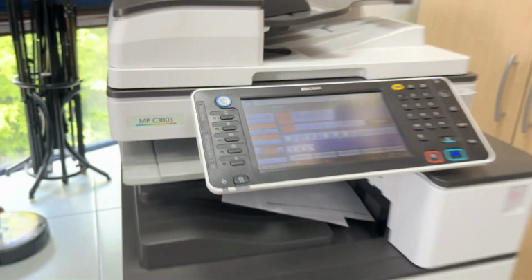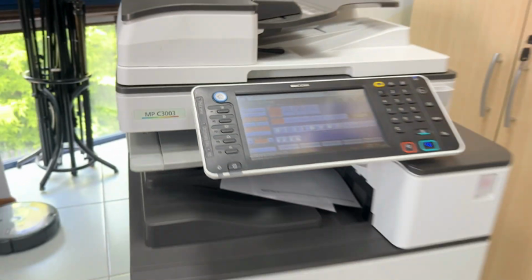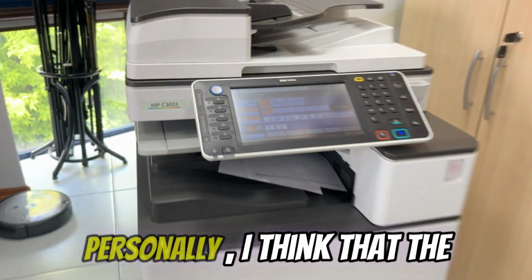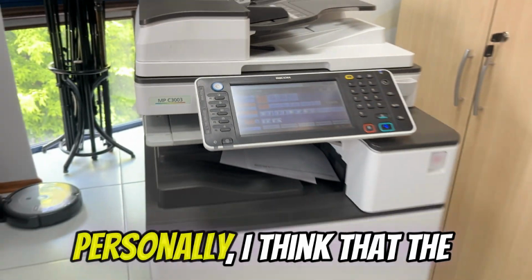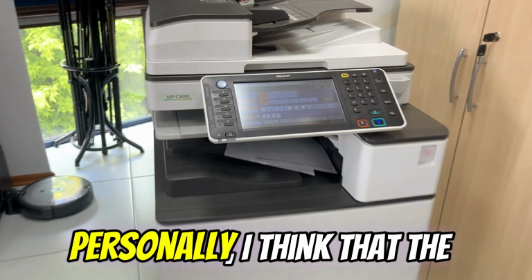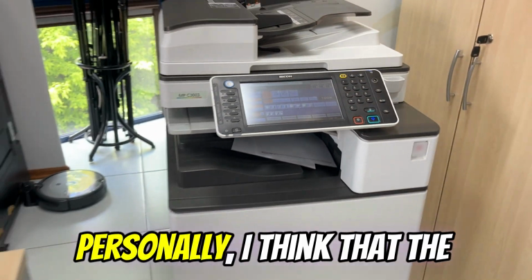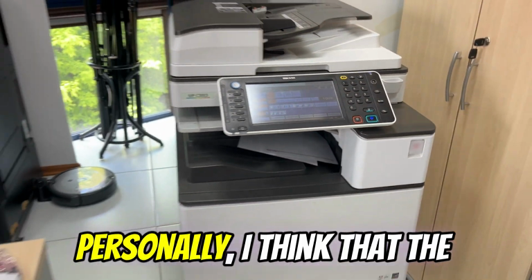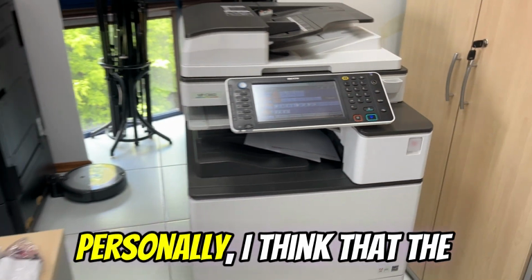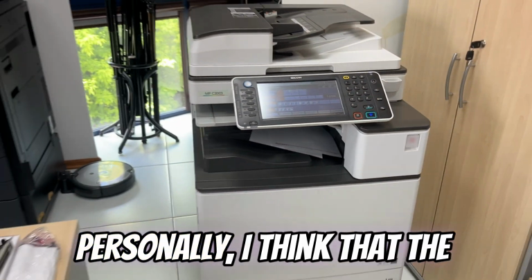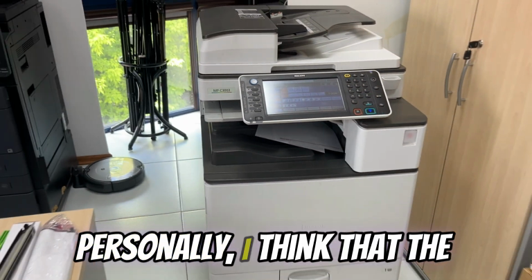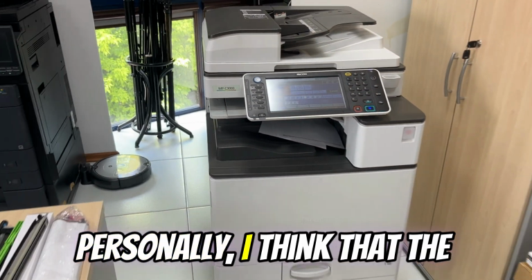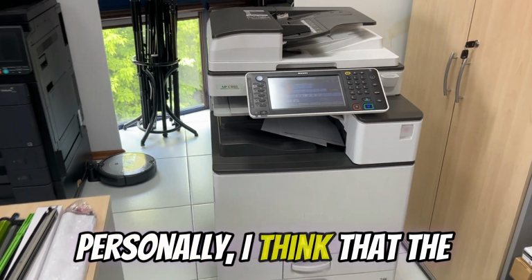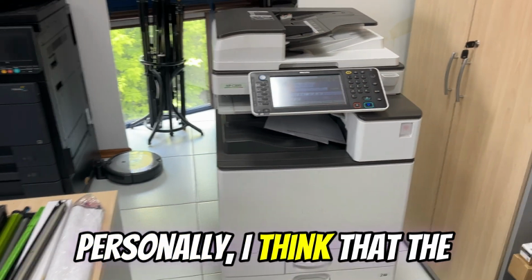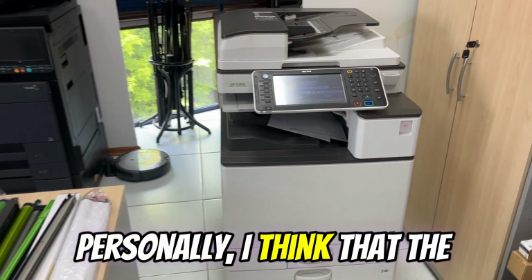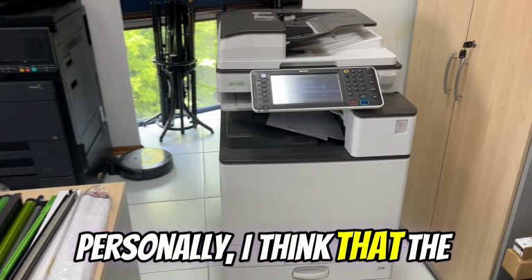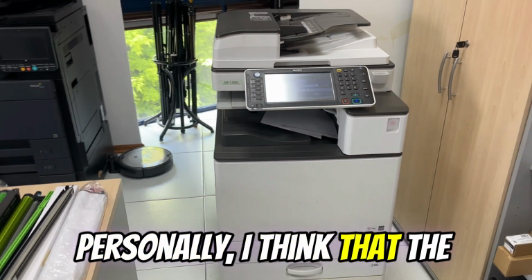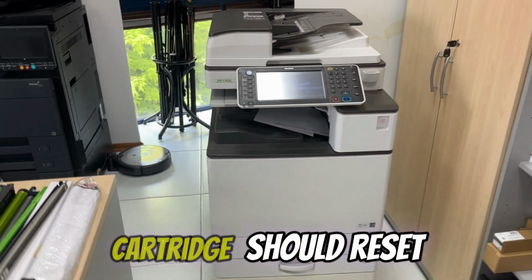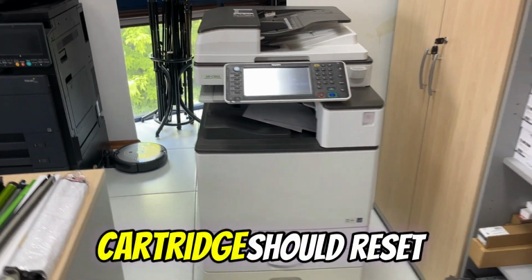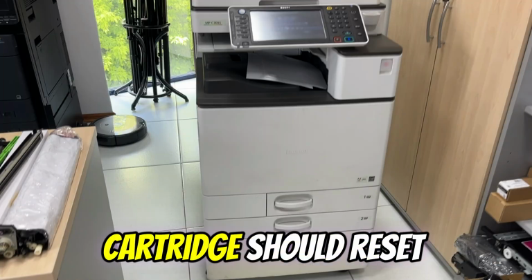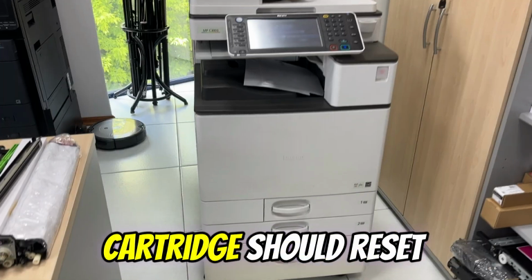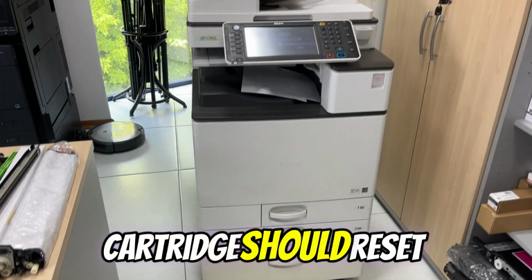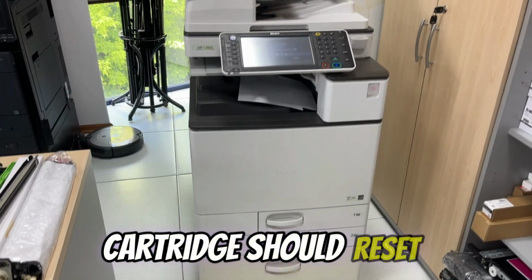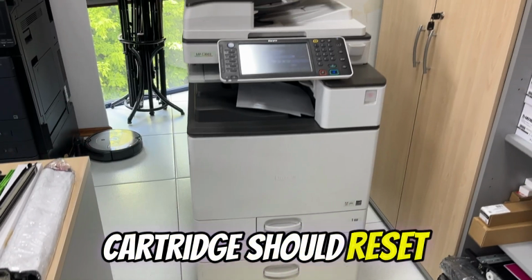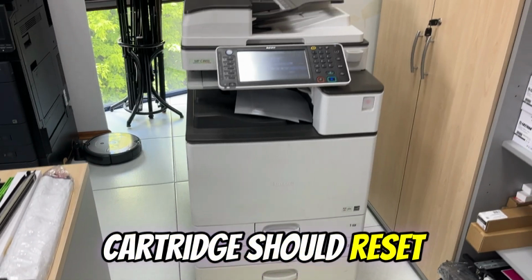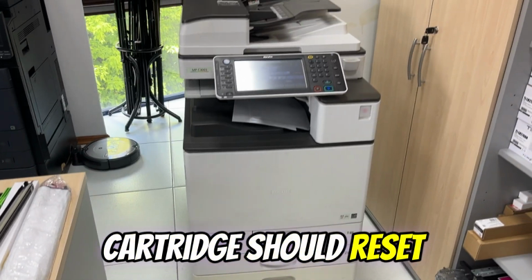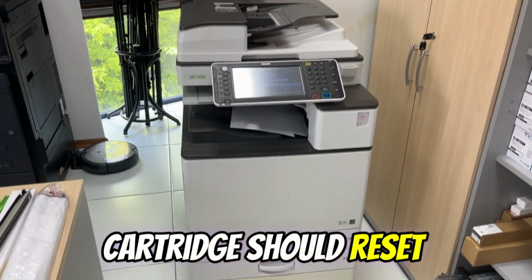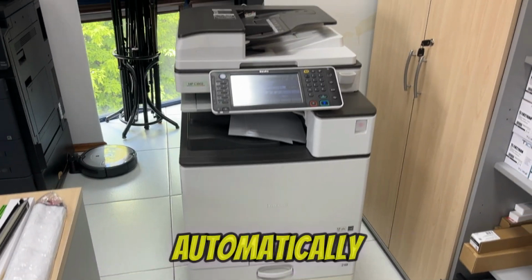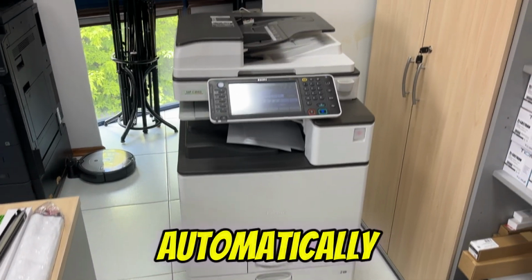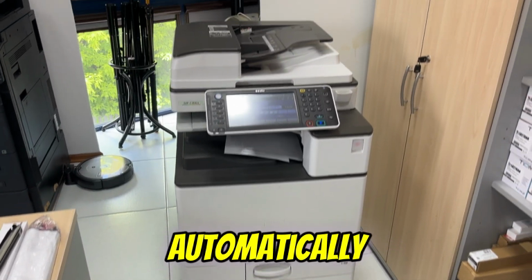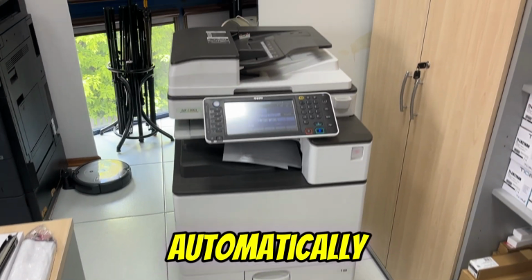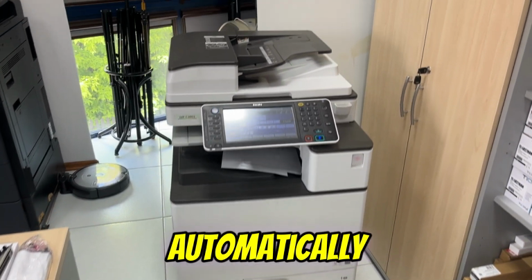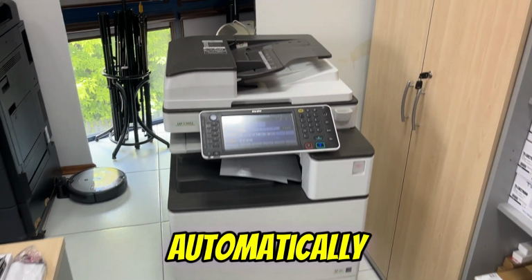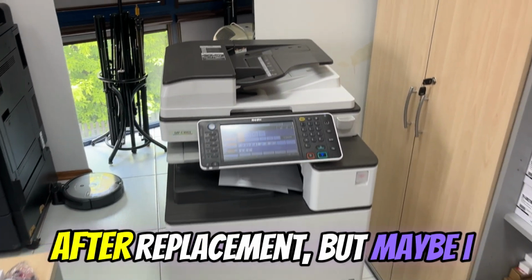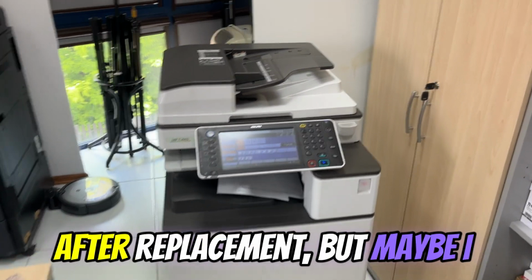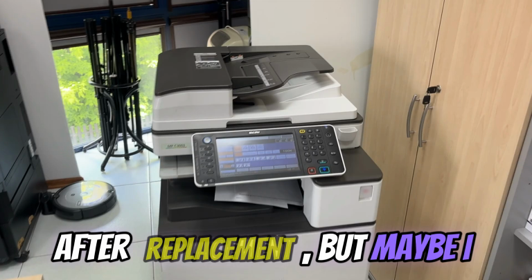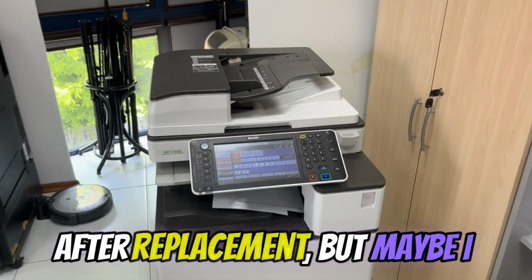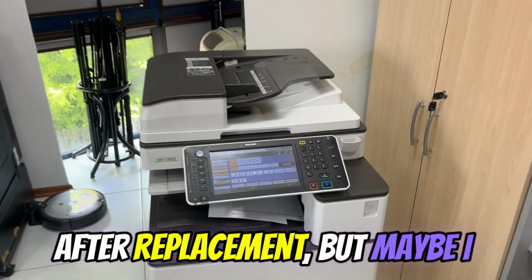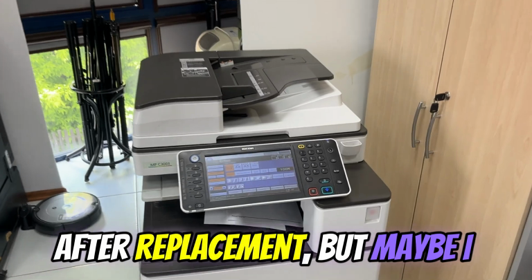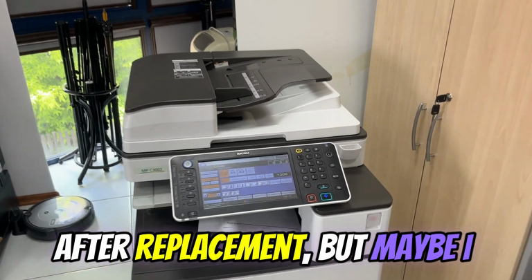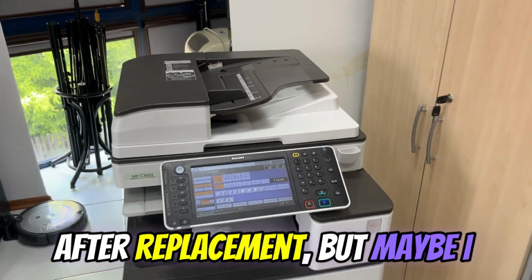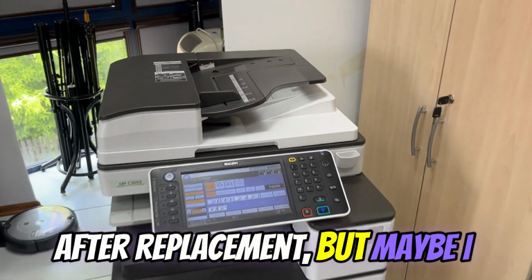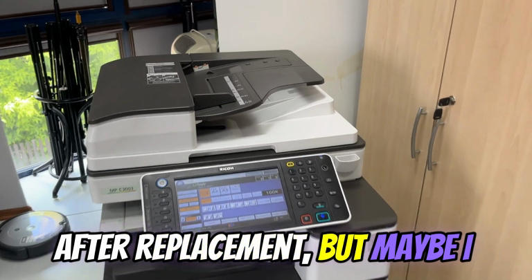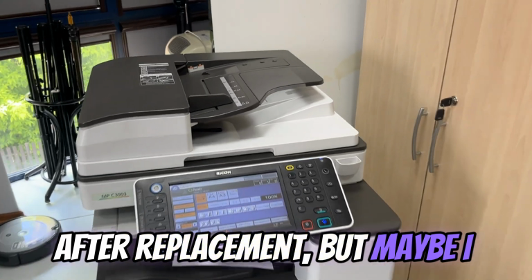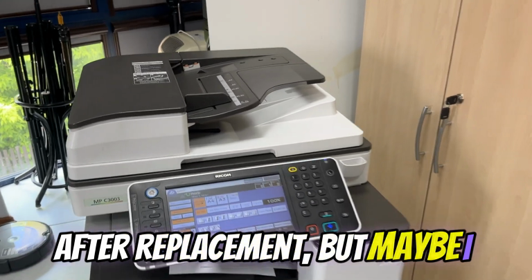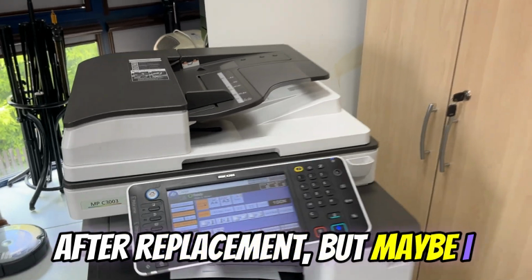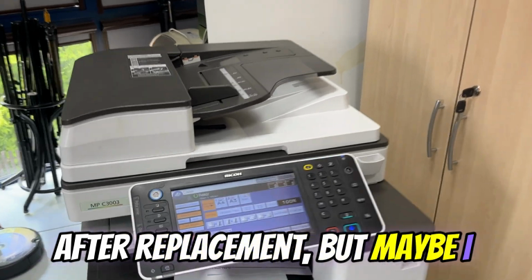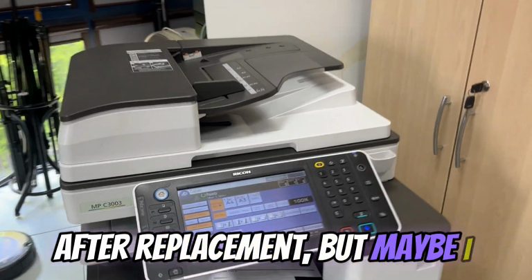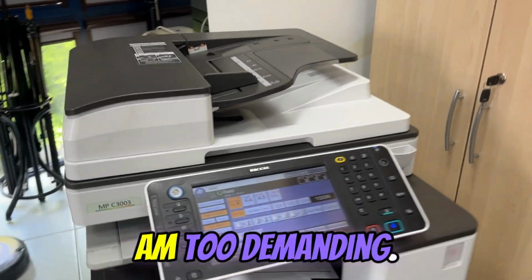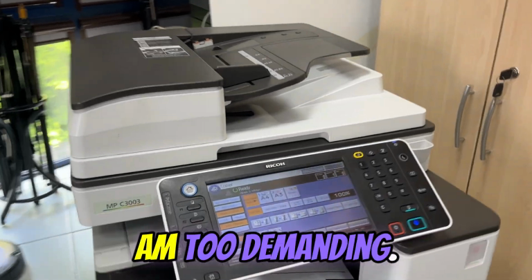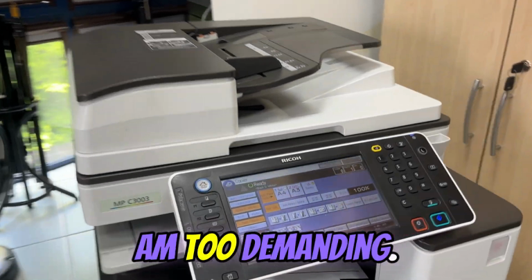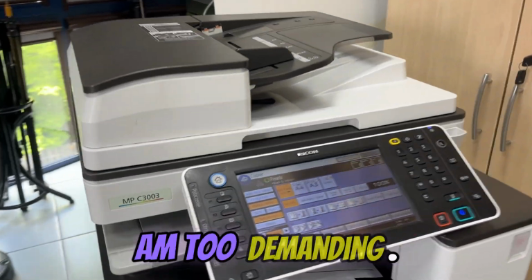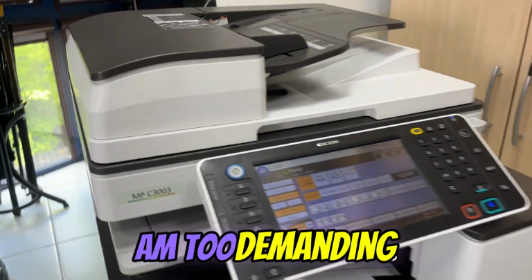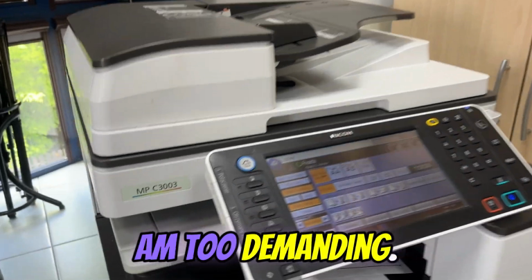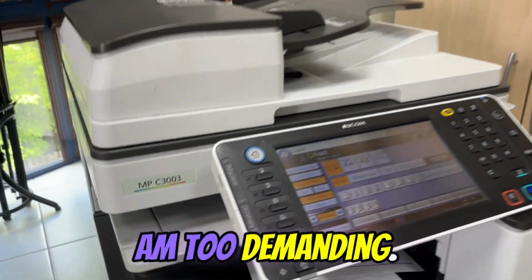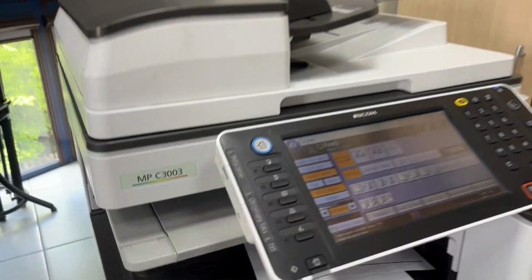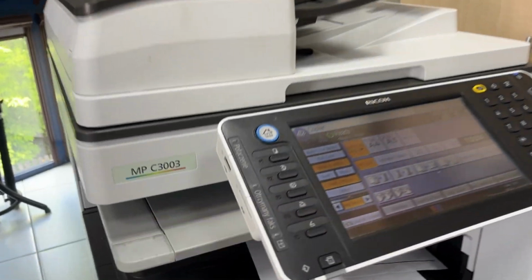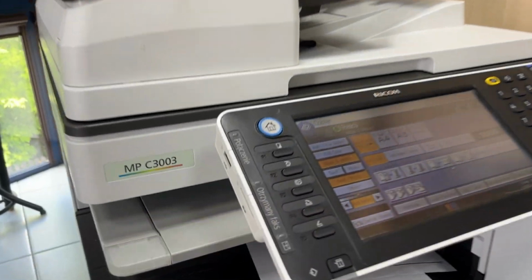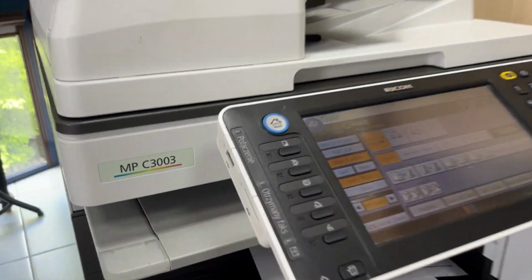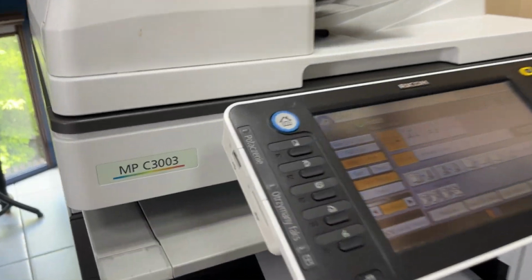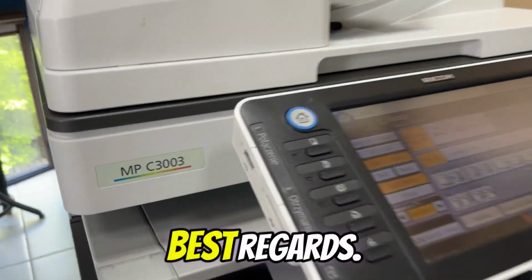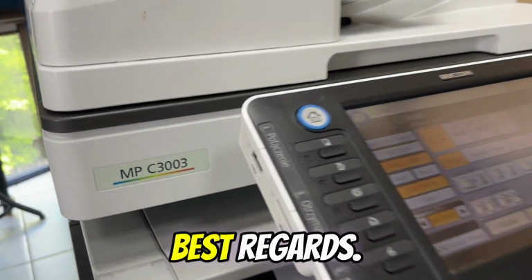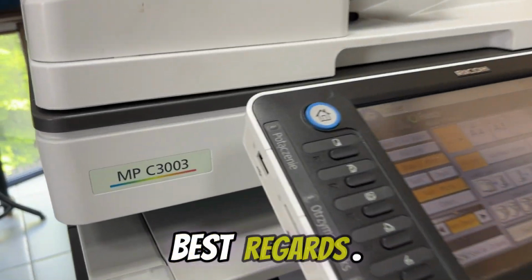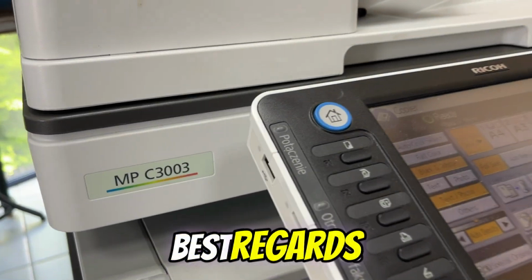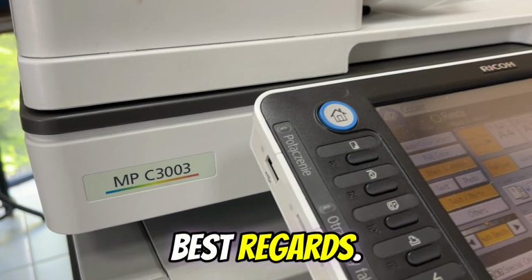Personally, I think that the cartridge should reset automatically after replacement, but maybe I am too demanding. Best regards.